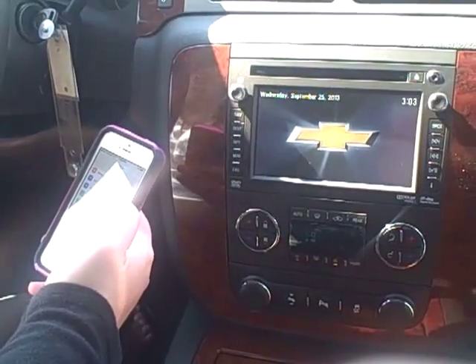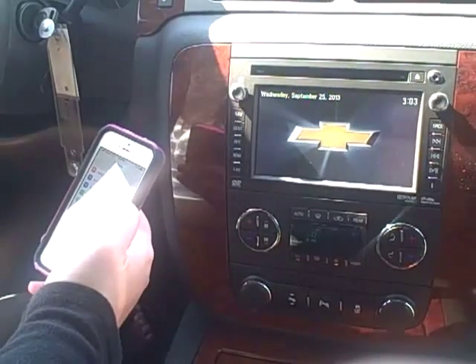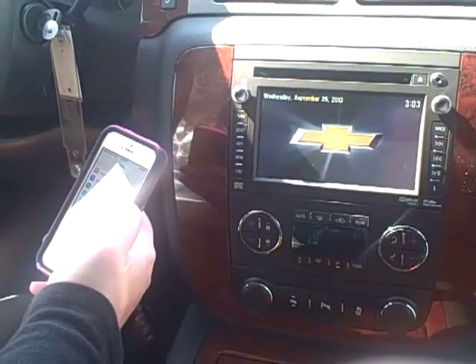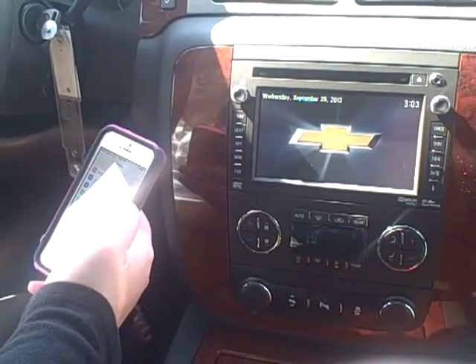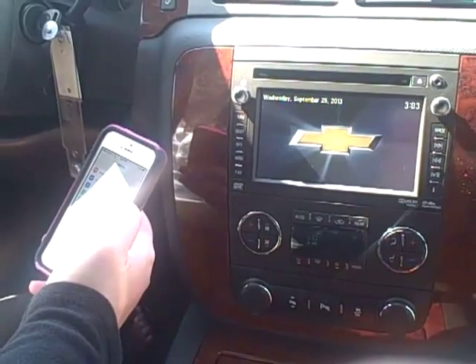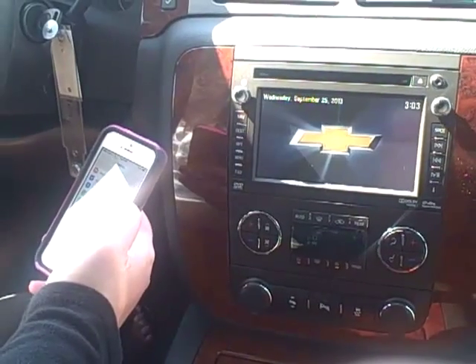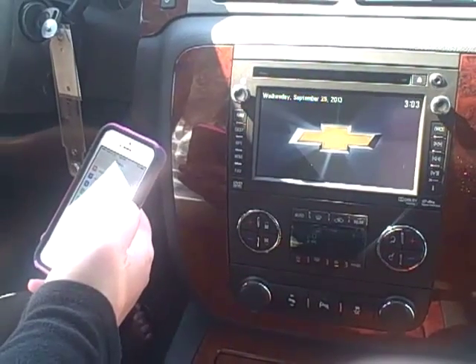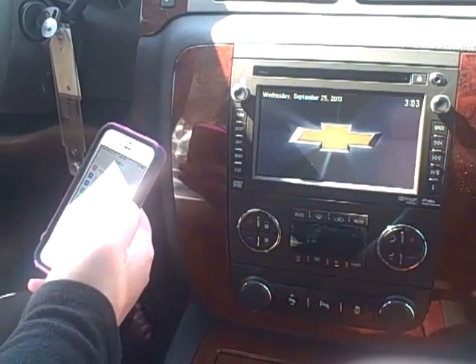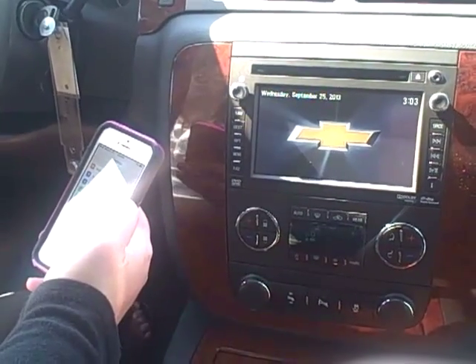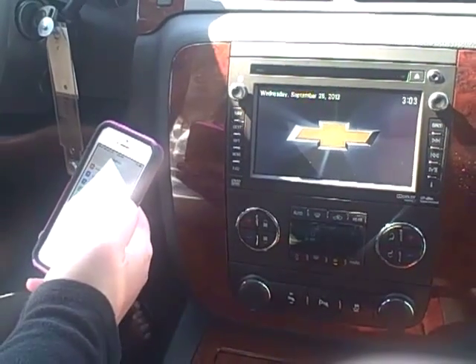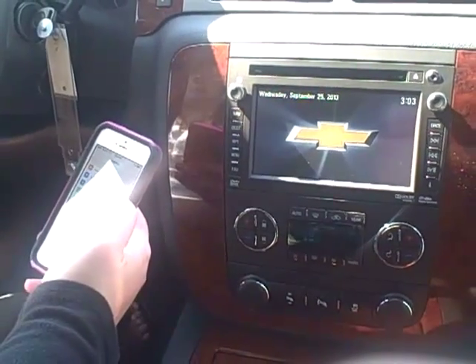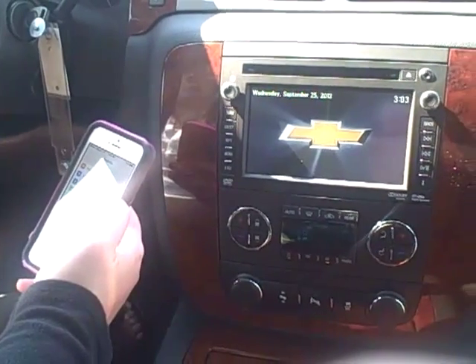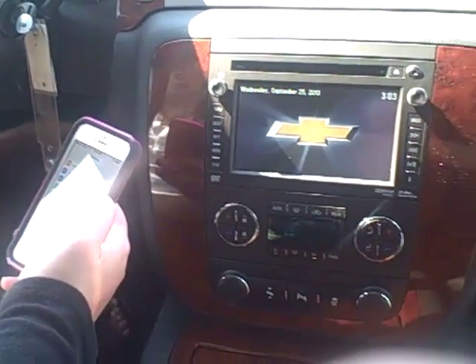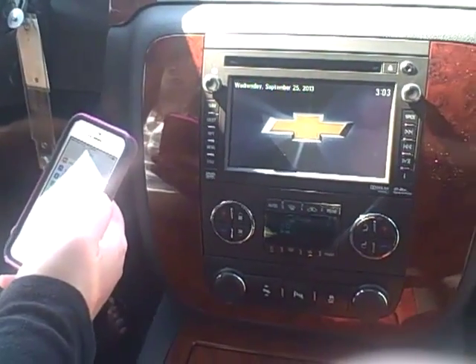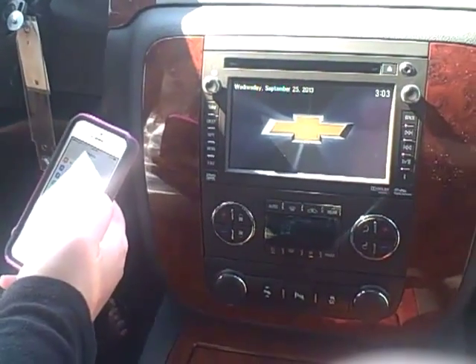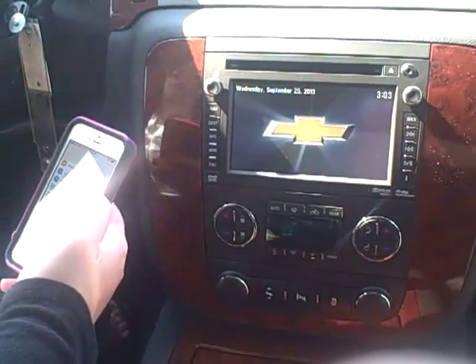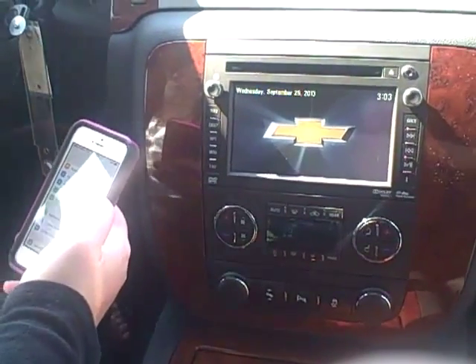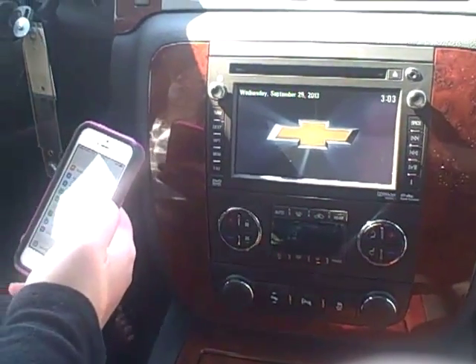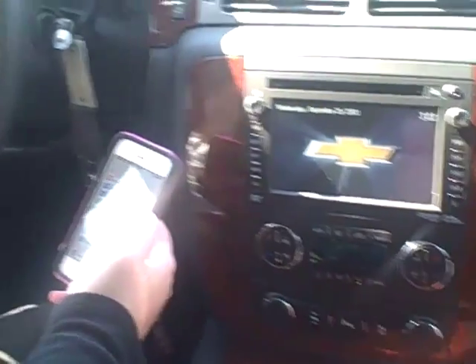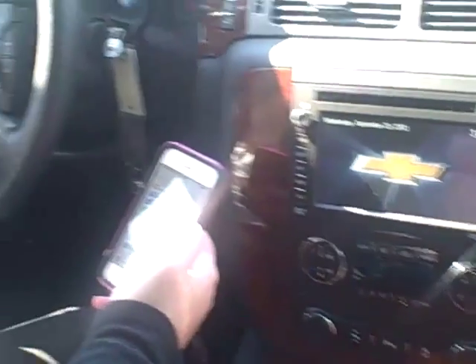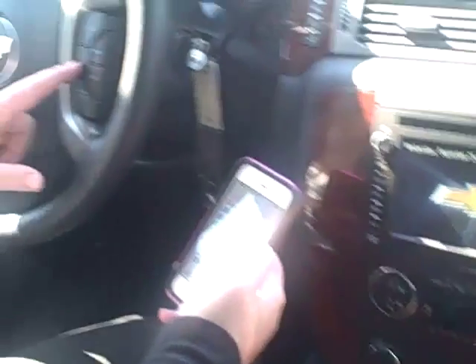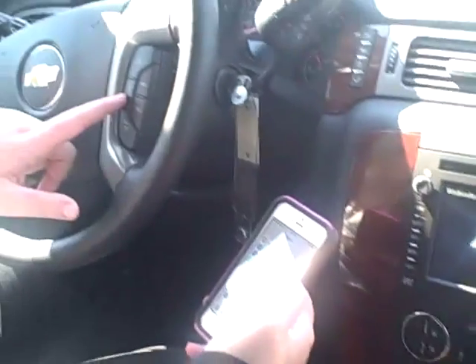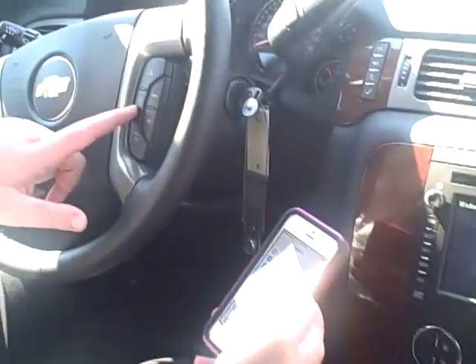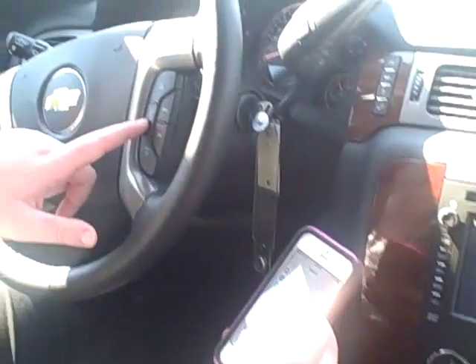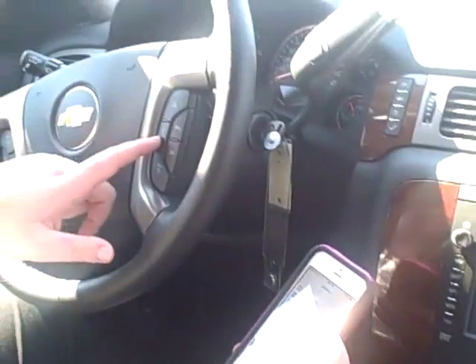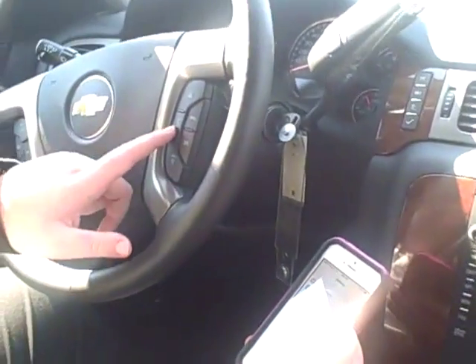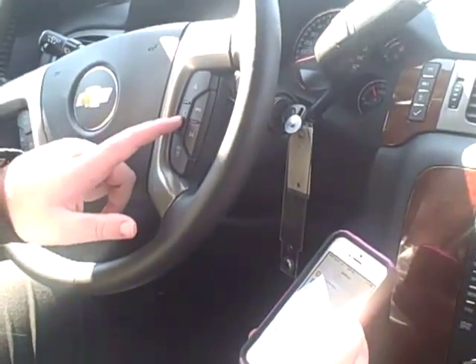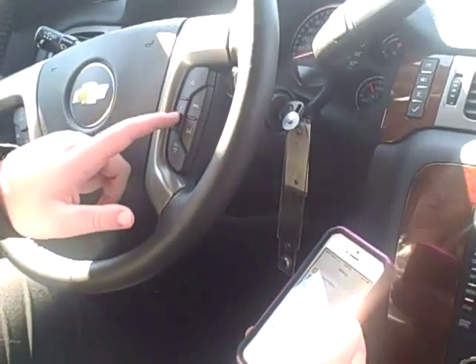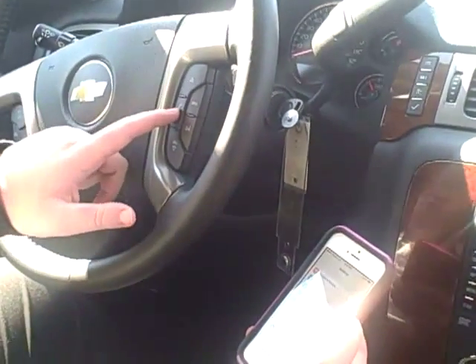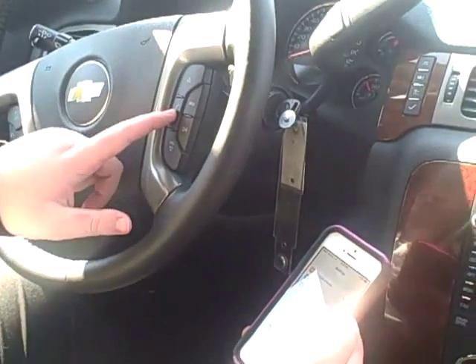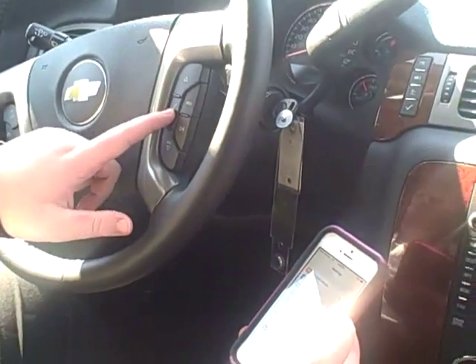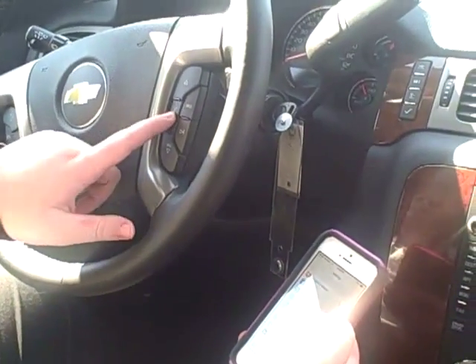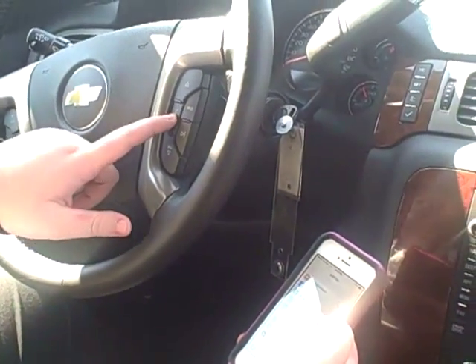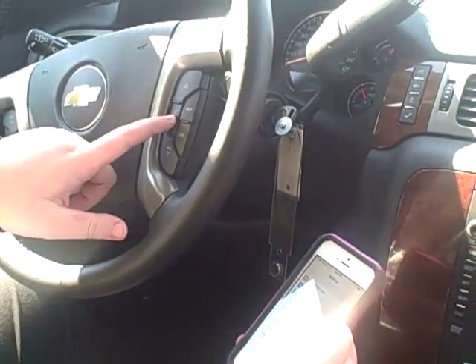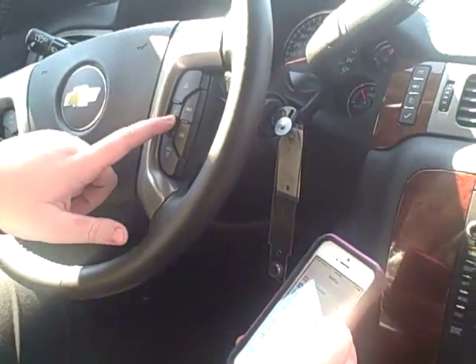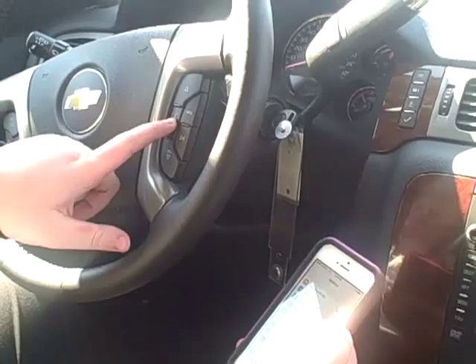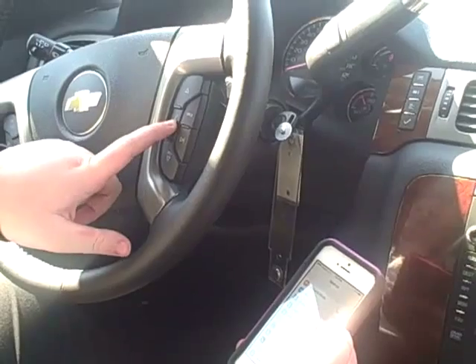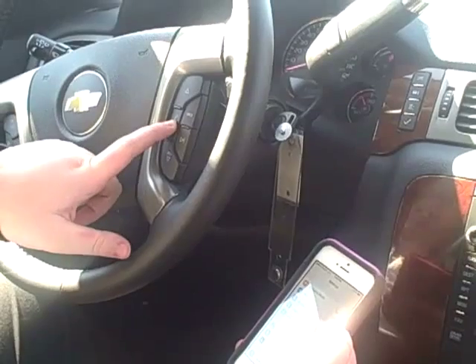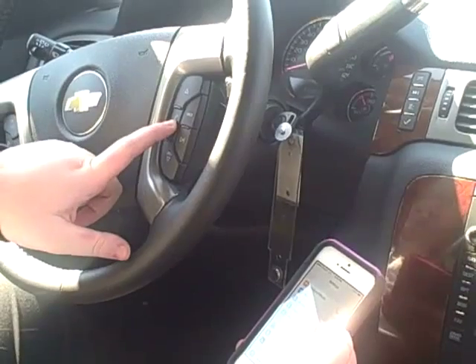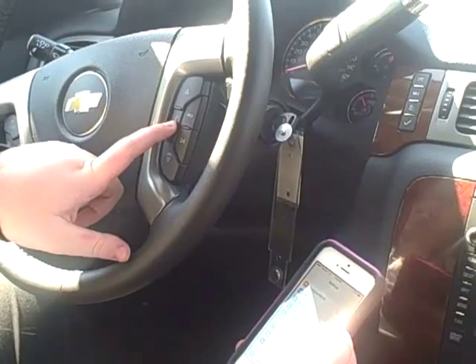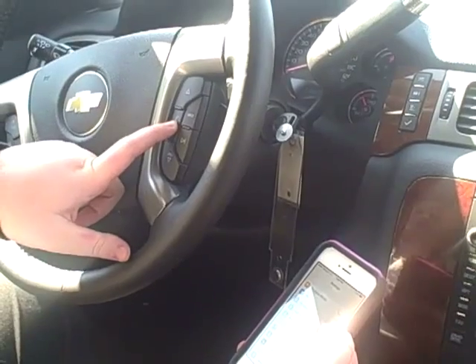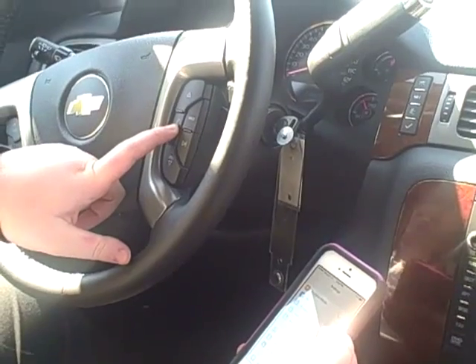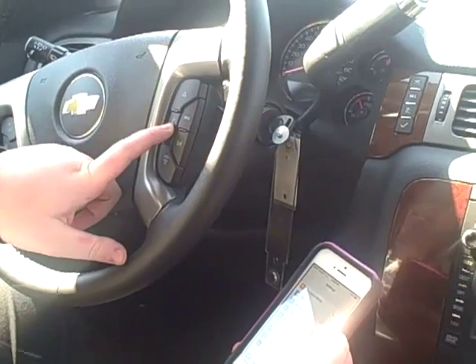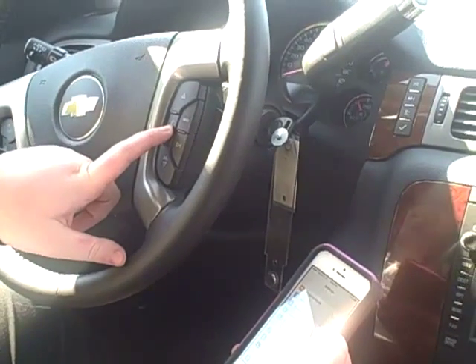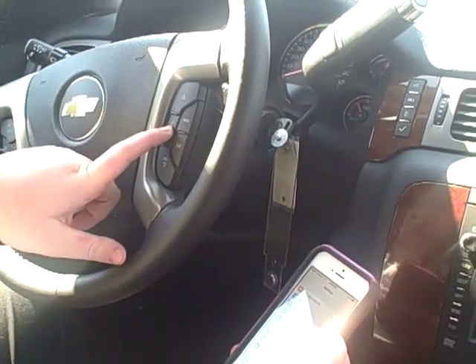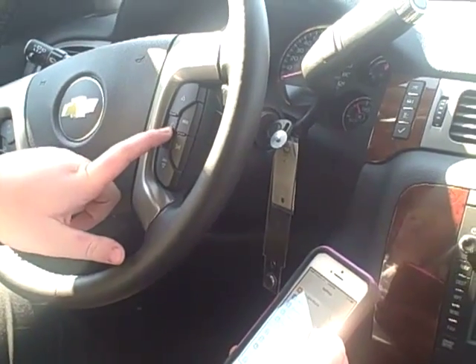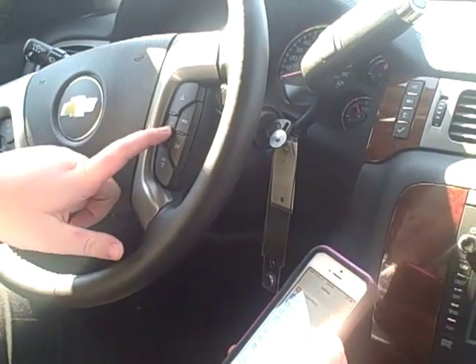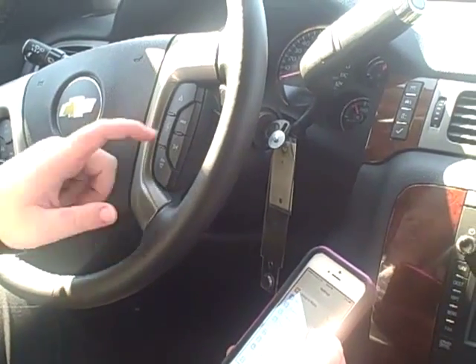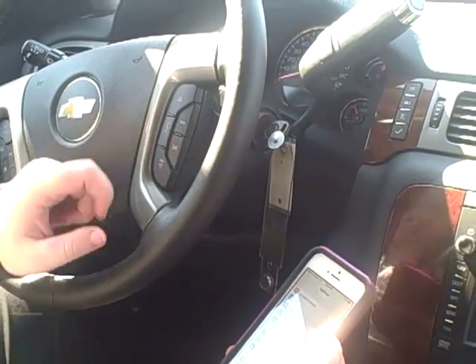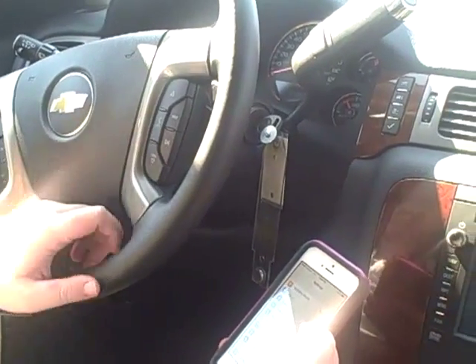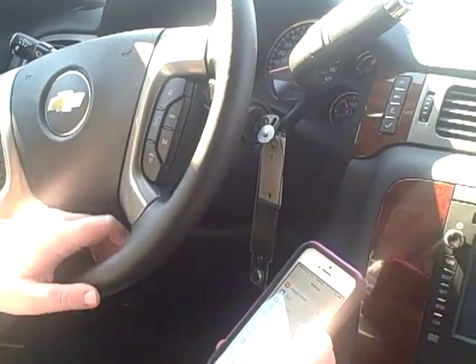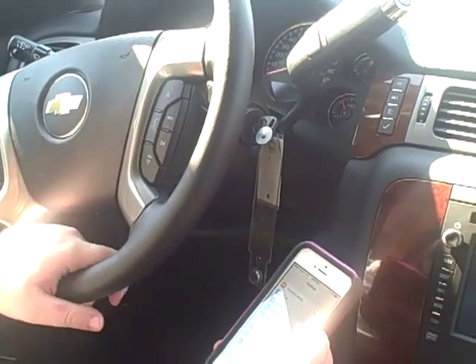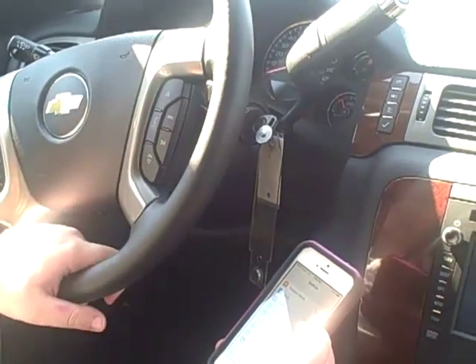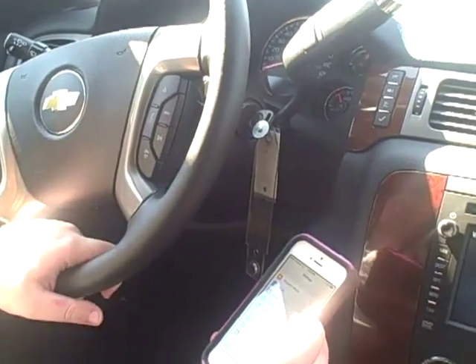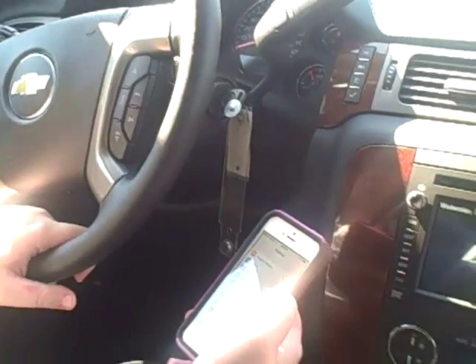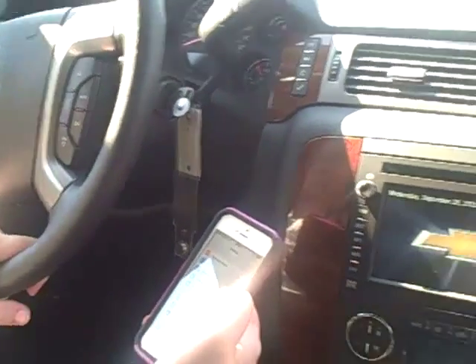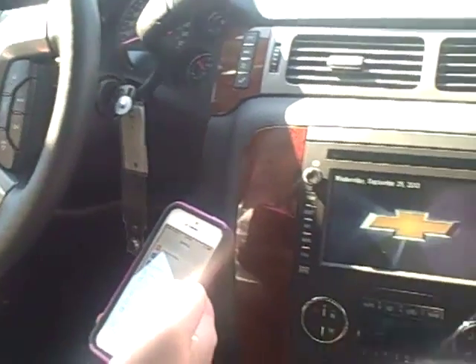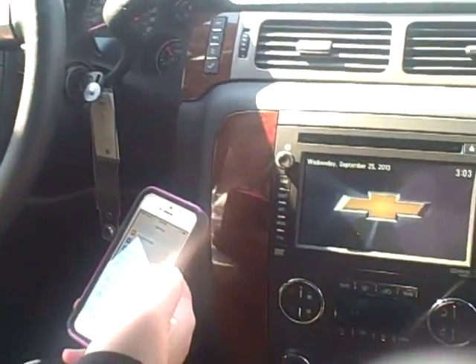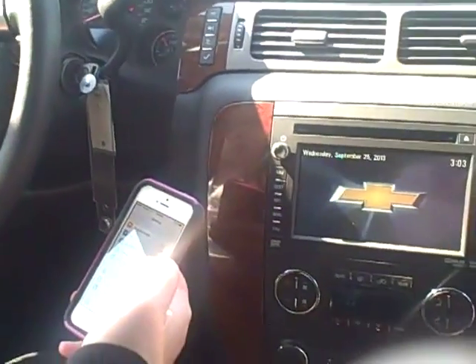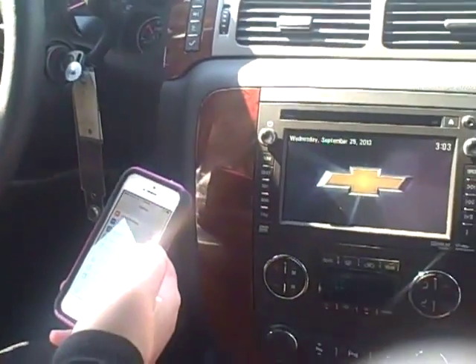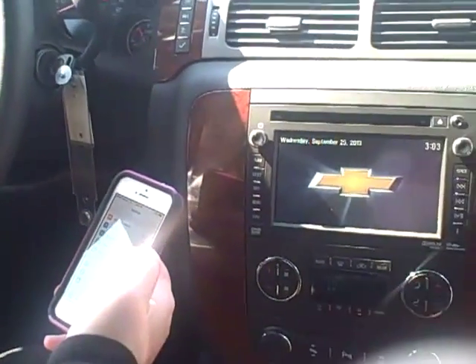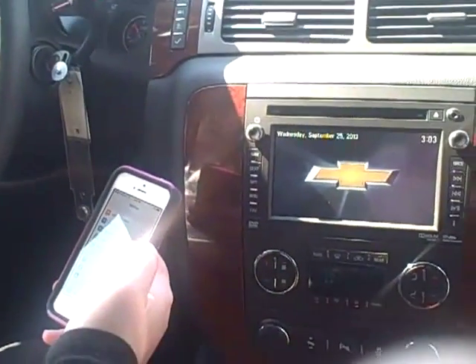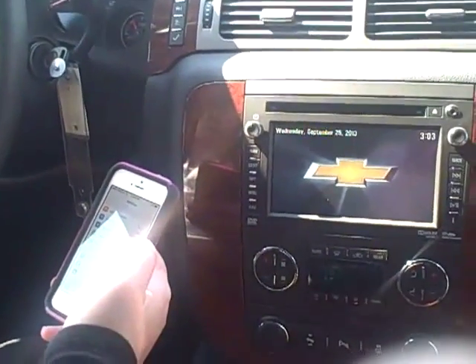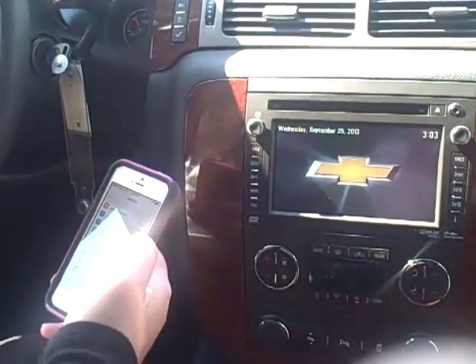First, what you're going to do is hit the push to talk on your steering wheel and hit pair. Ready? Pair.